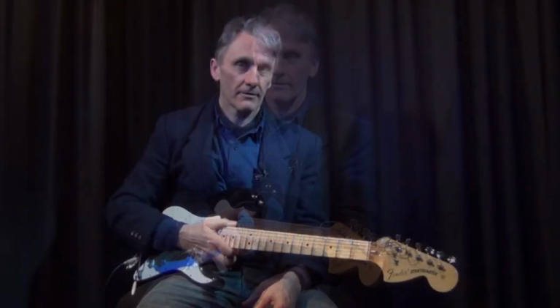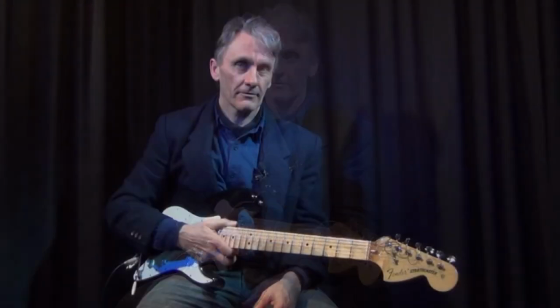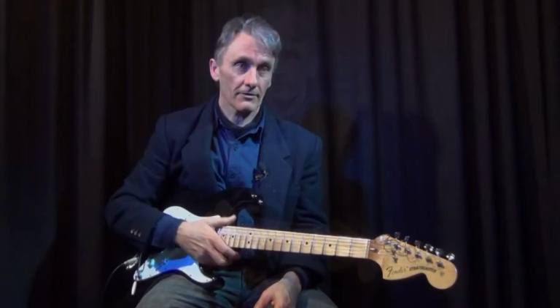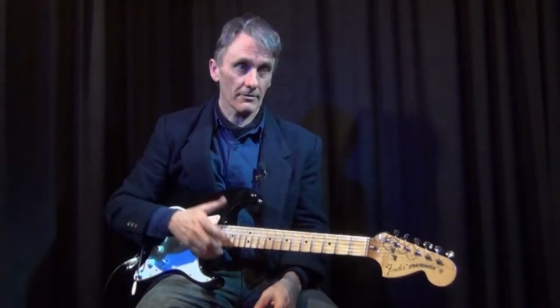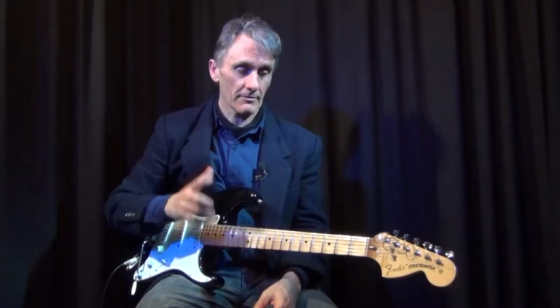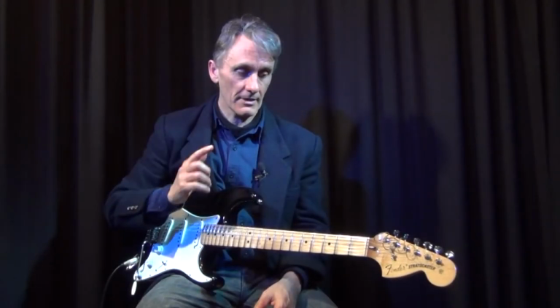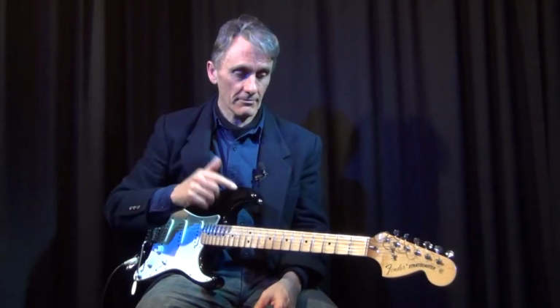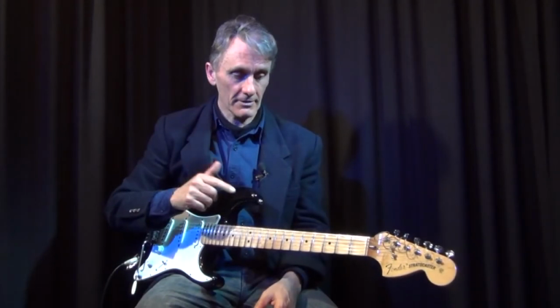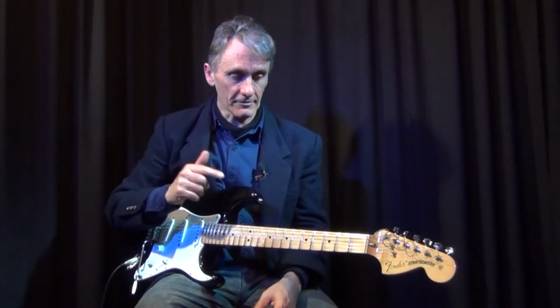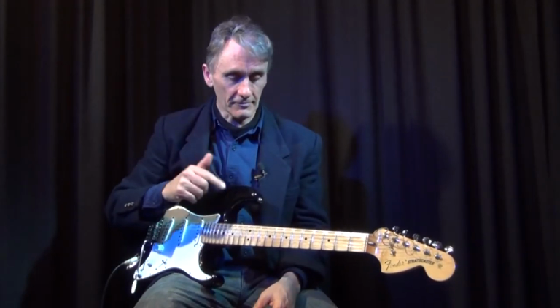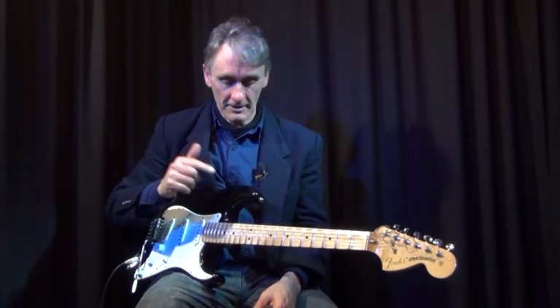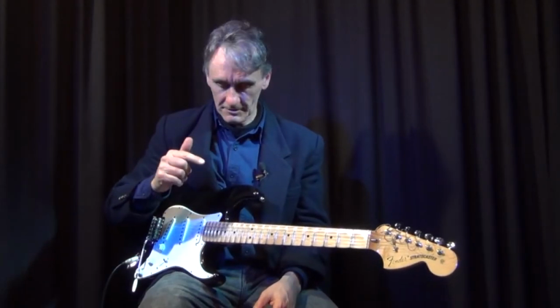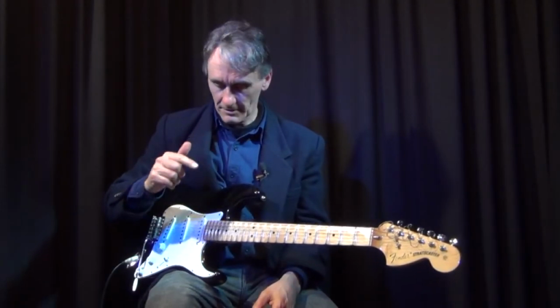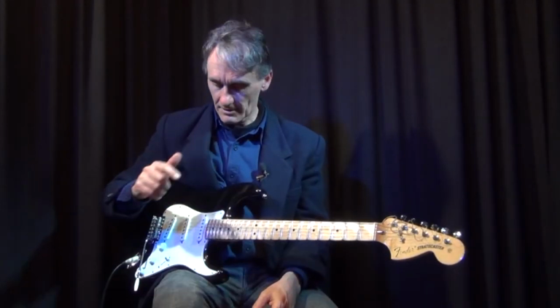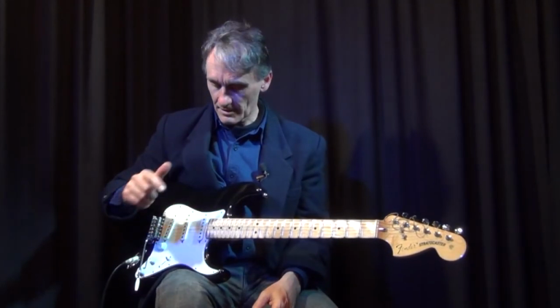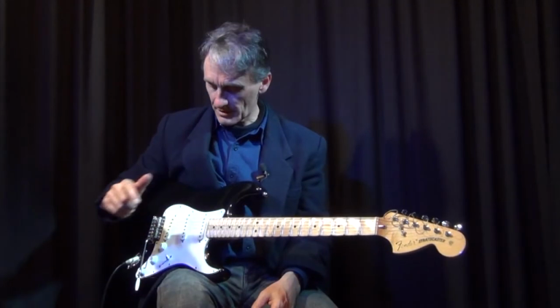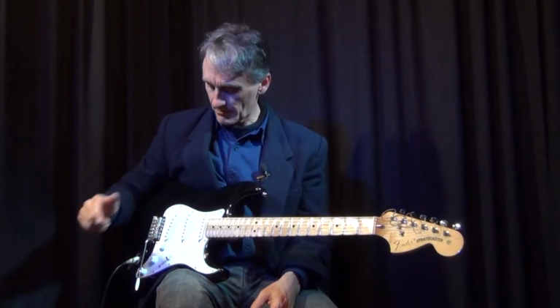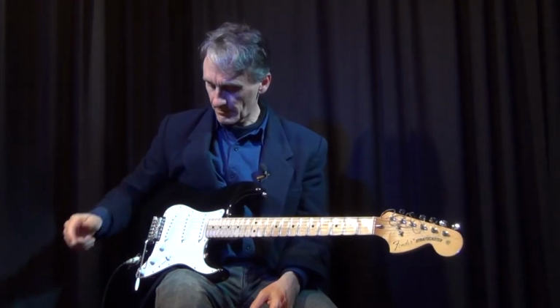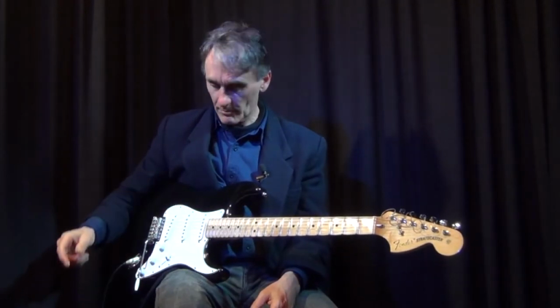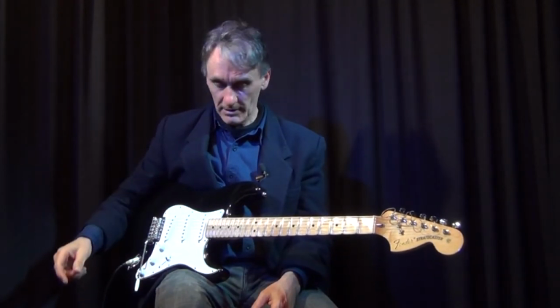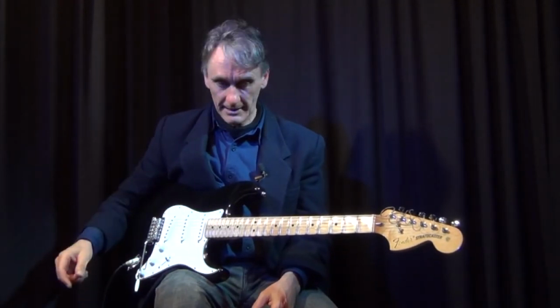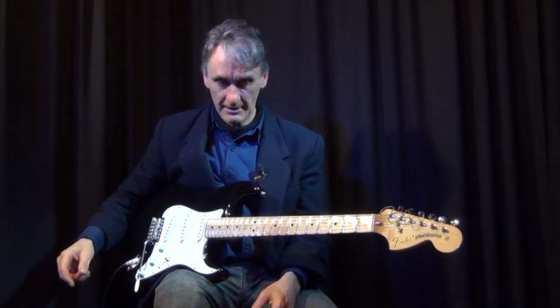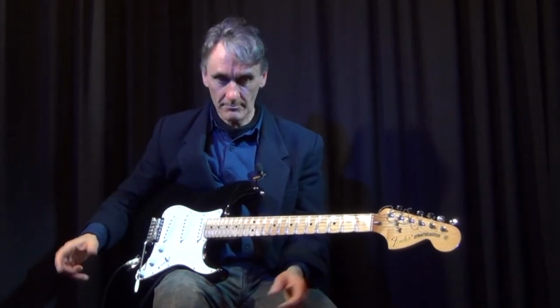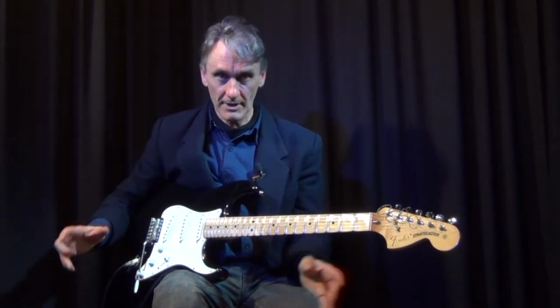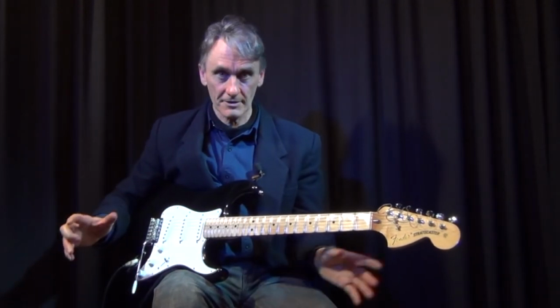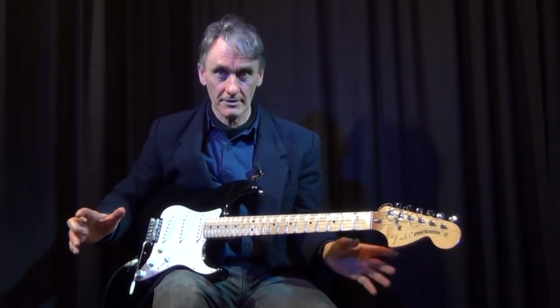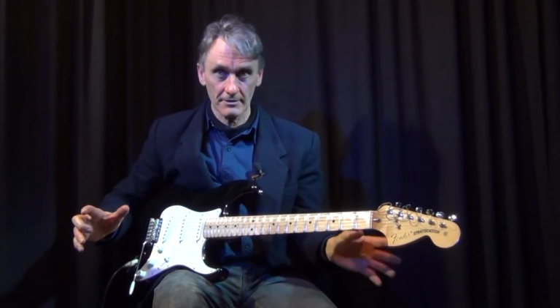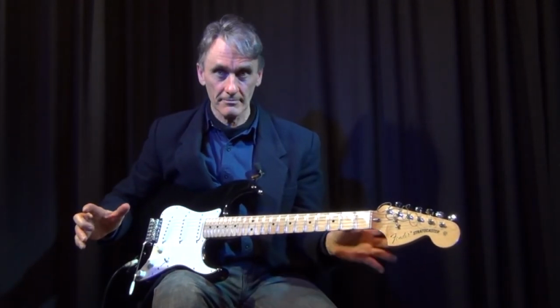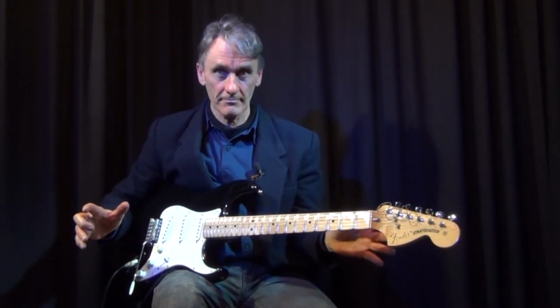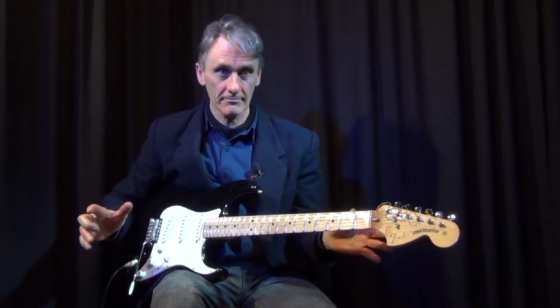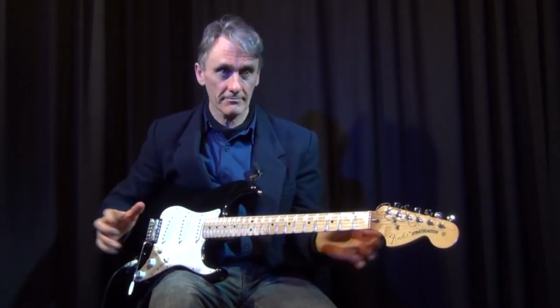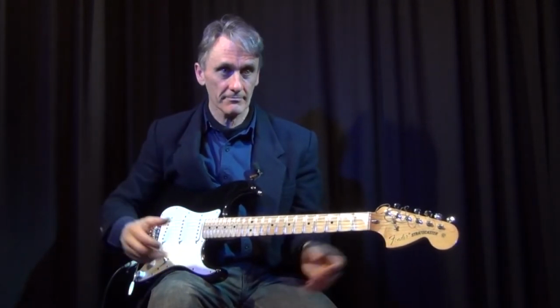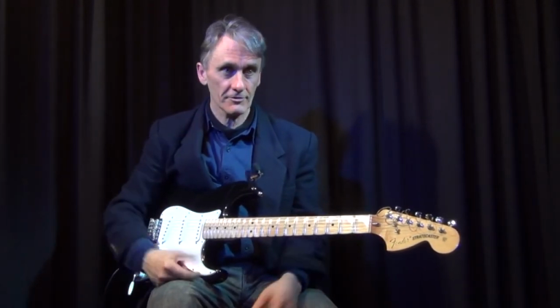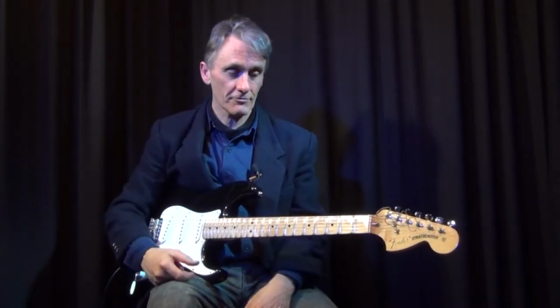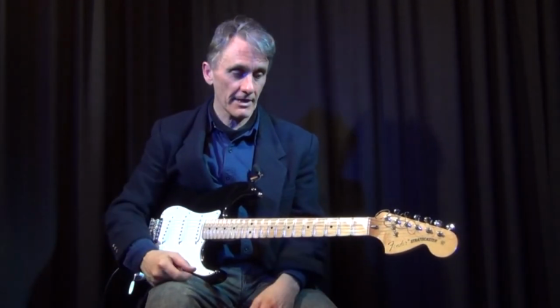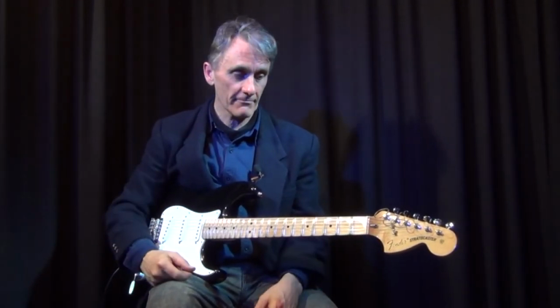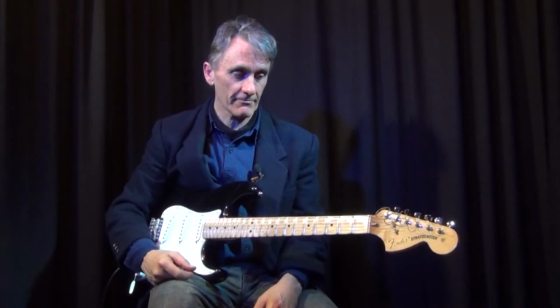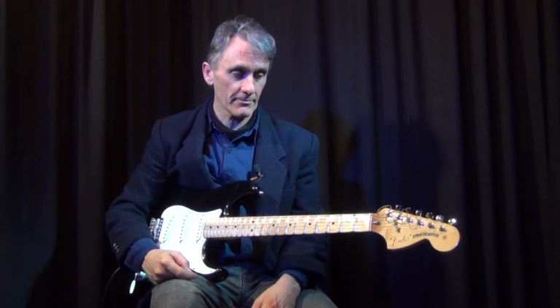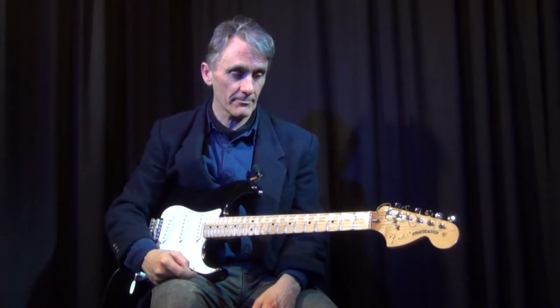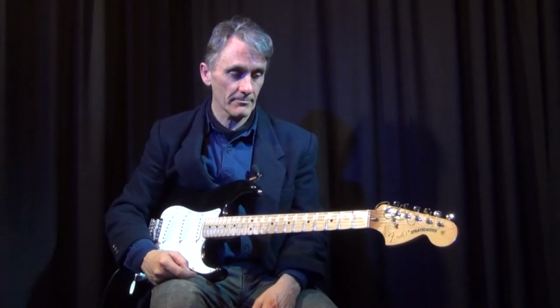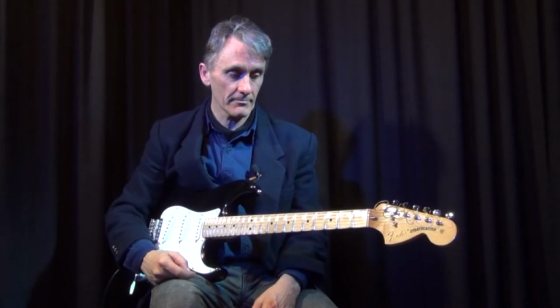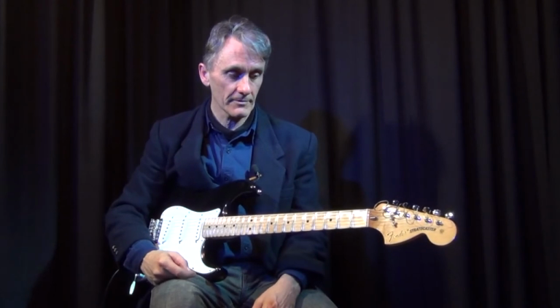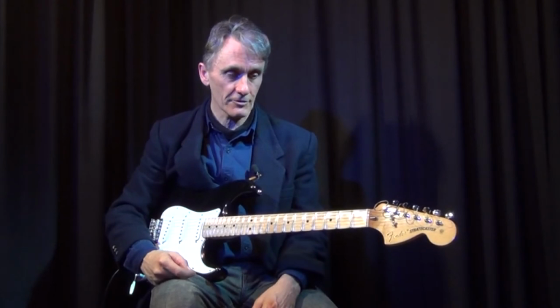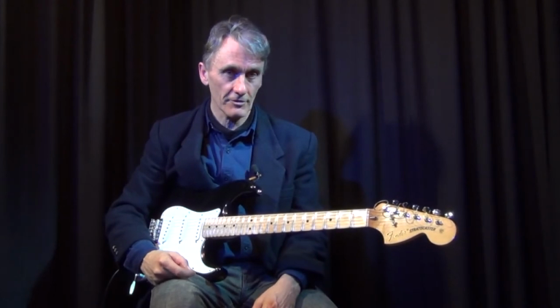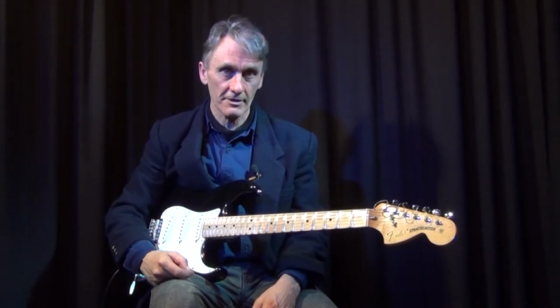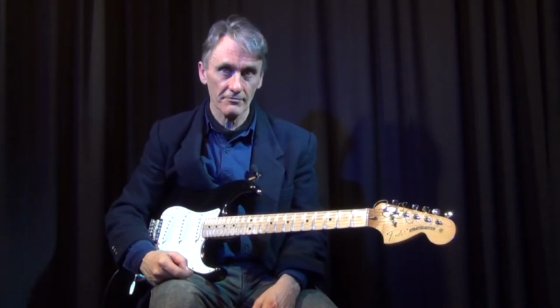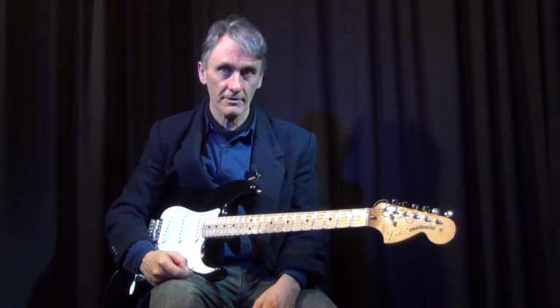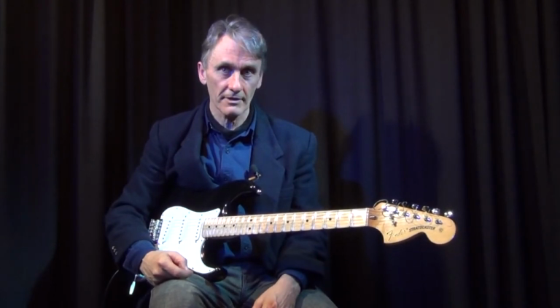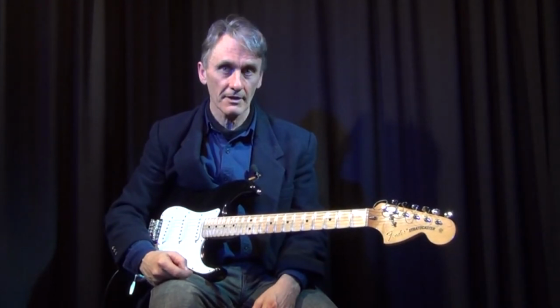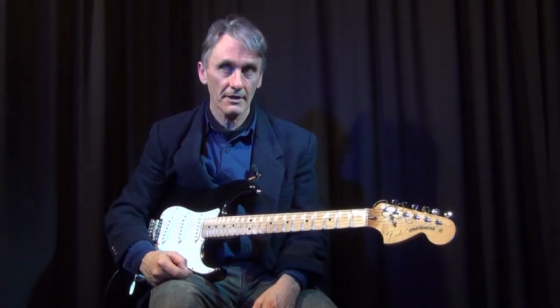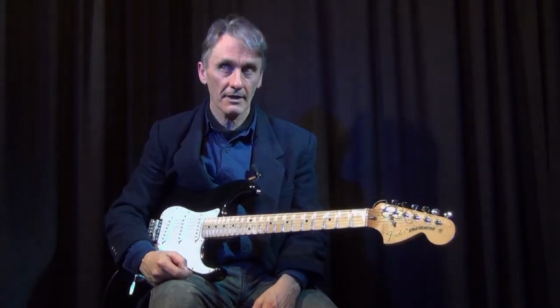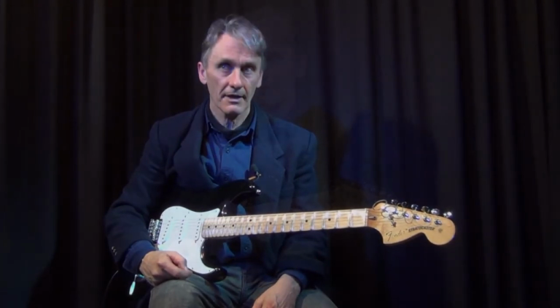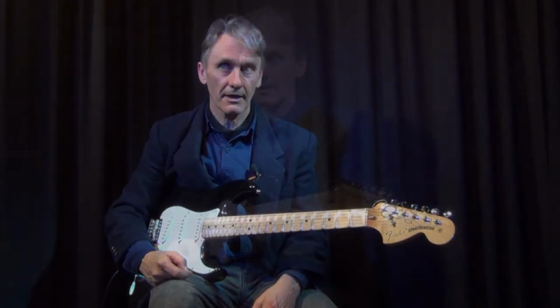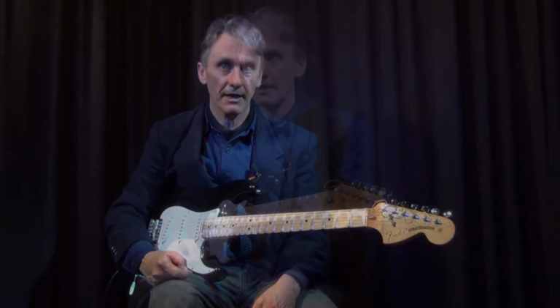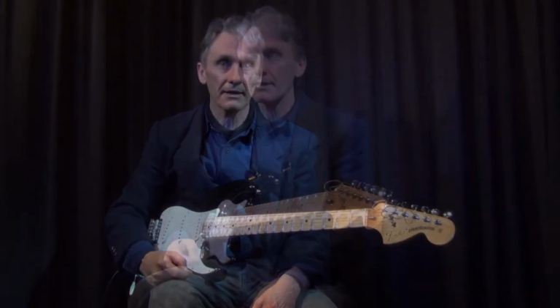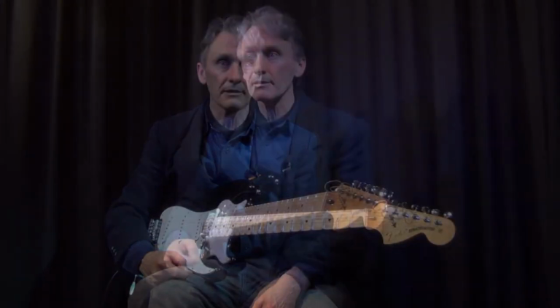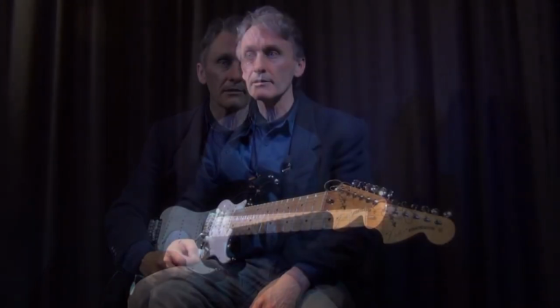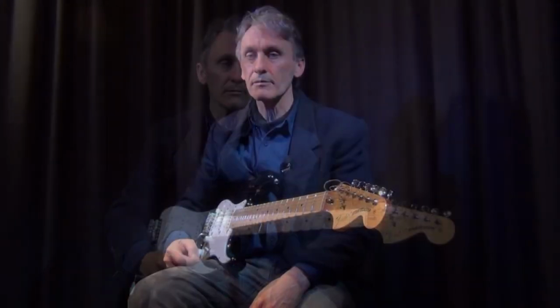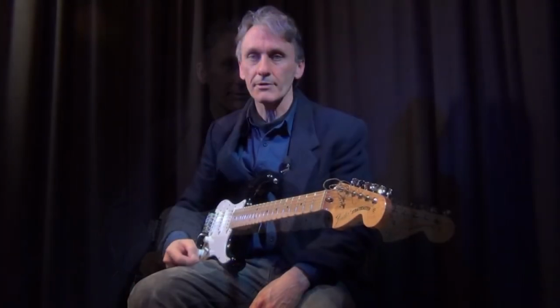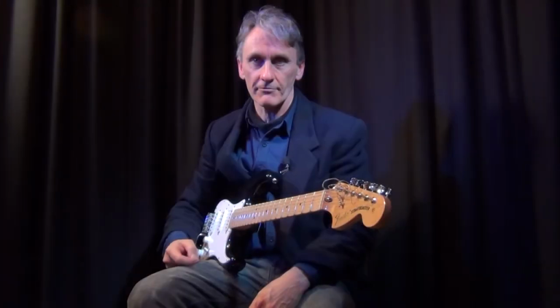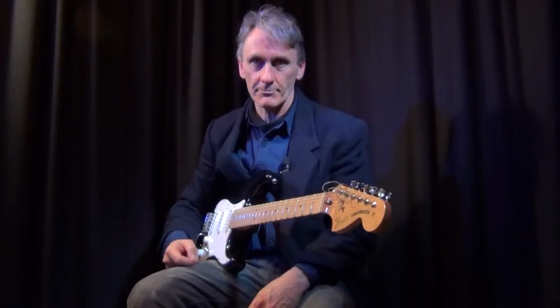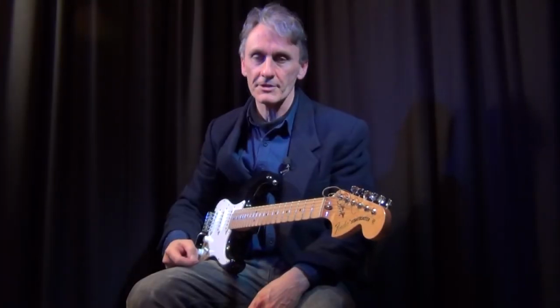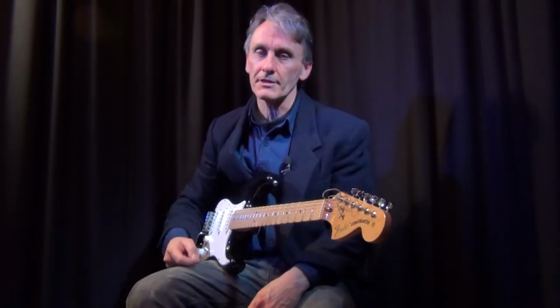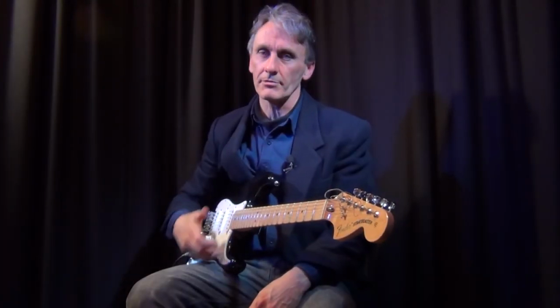So there it is - that's the black Mexican strat from the Stratosphere, and a little bit from the tip.